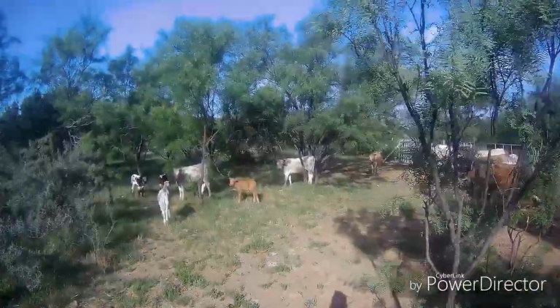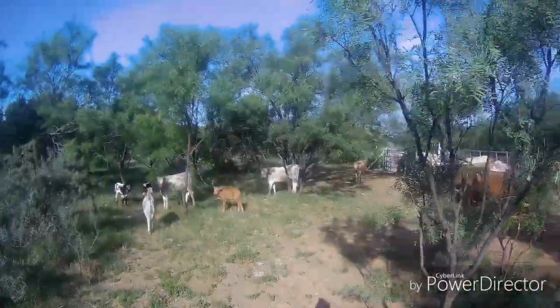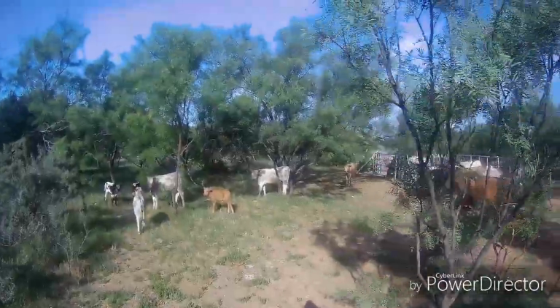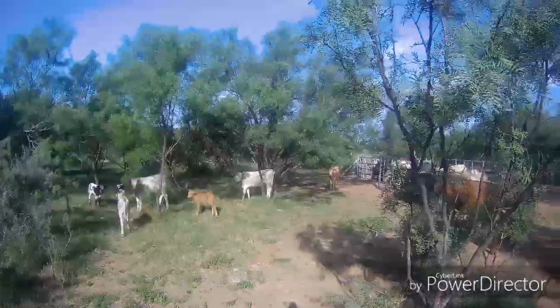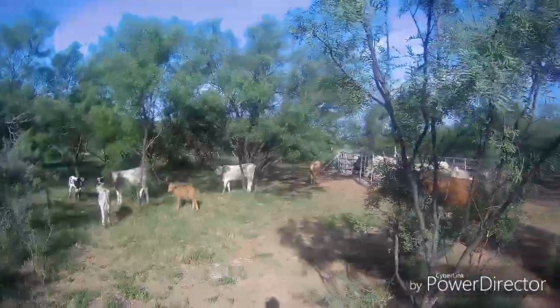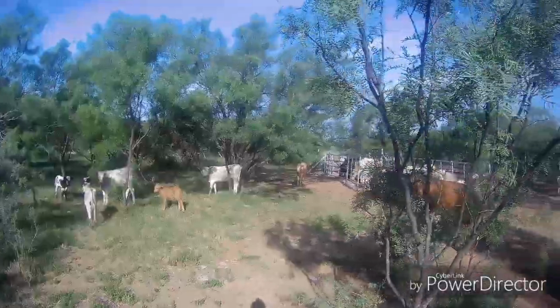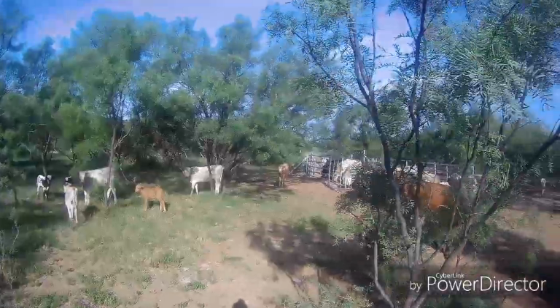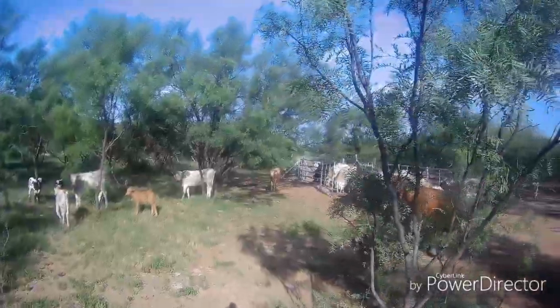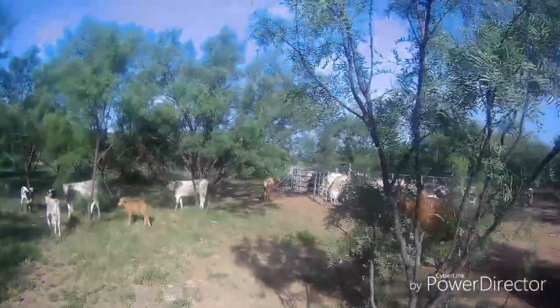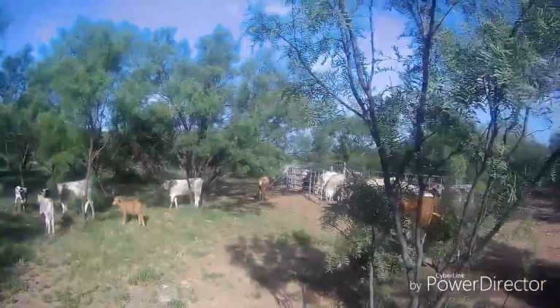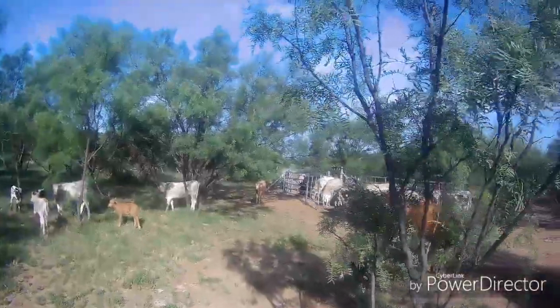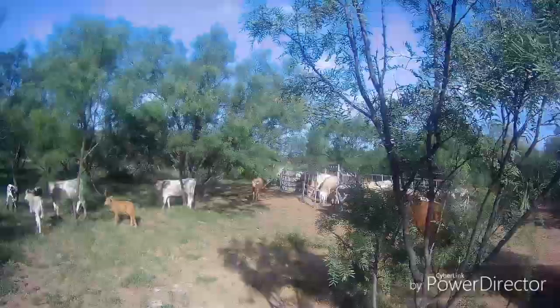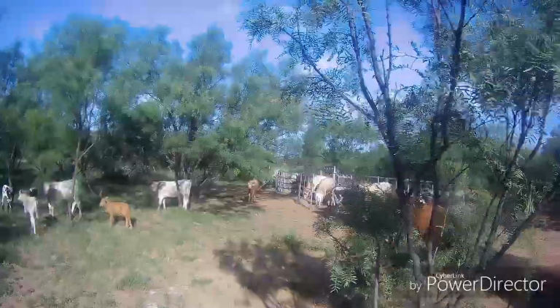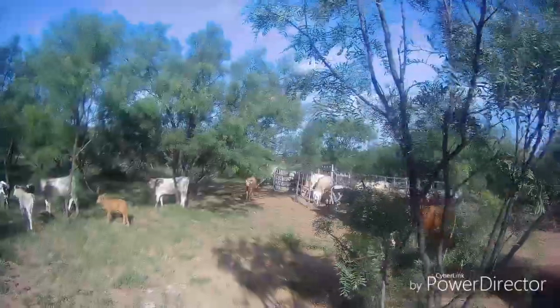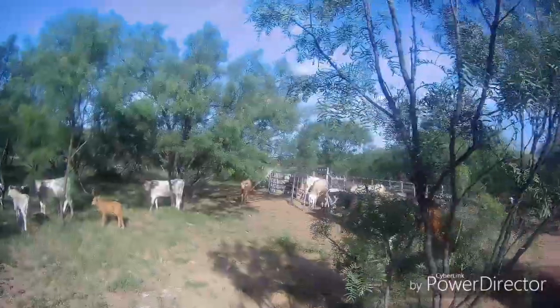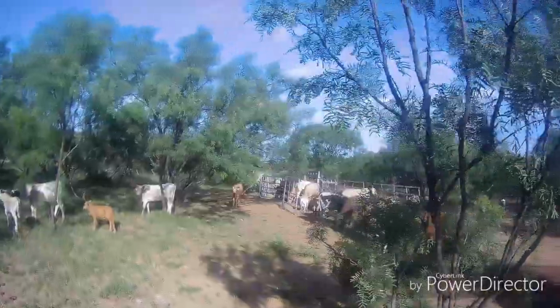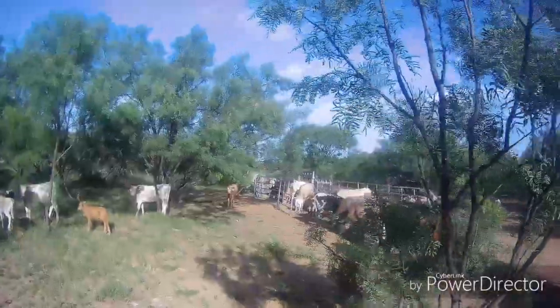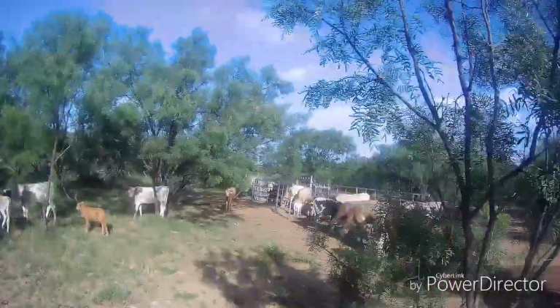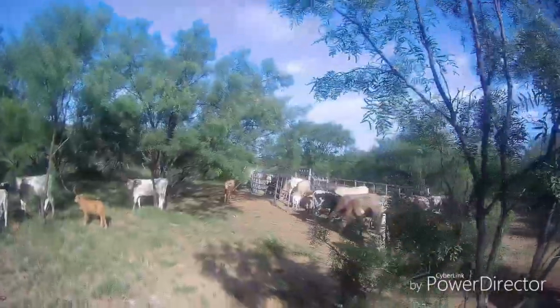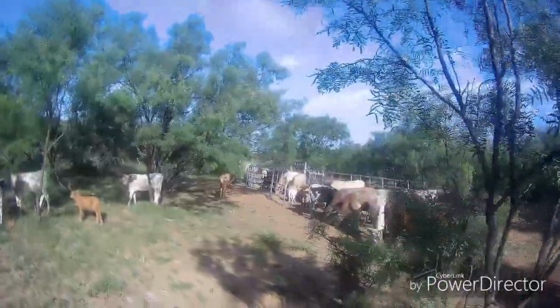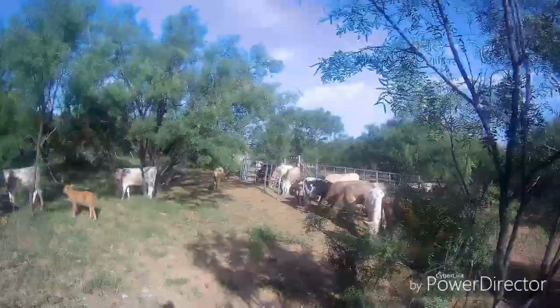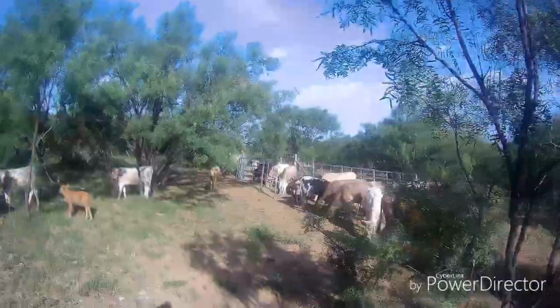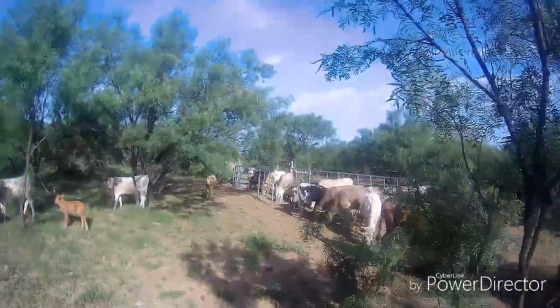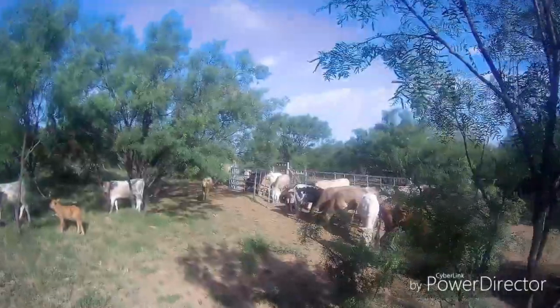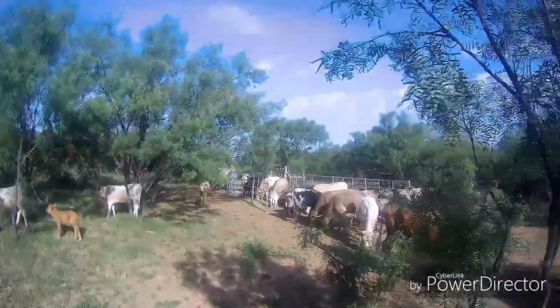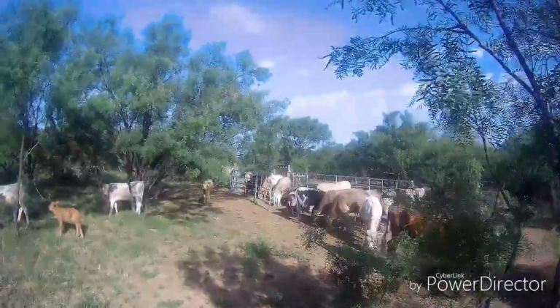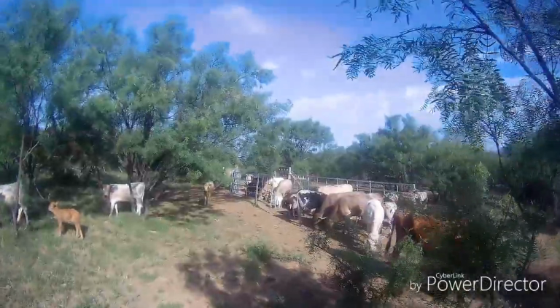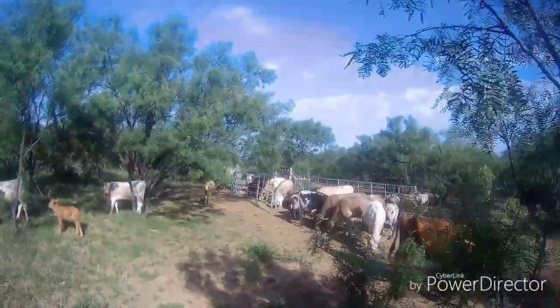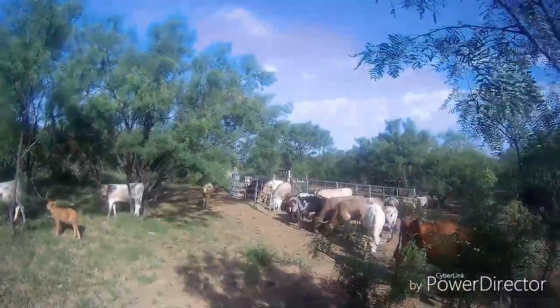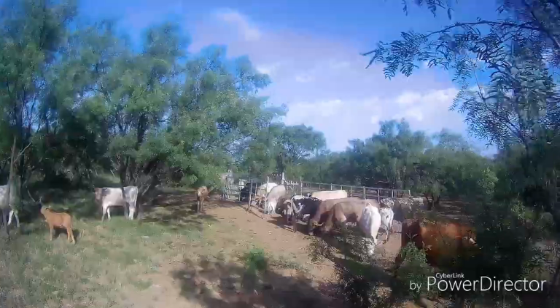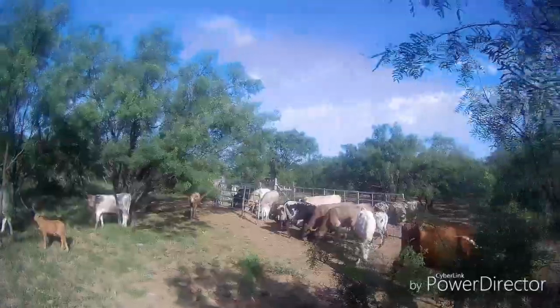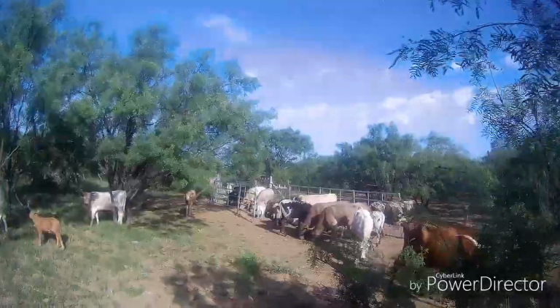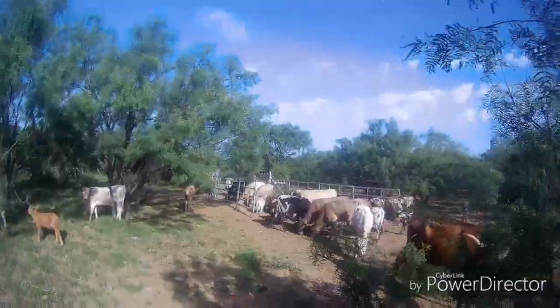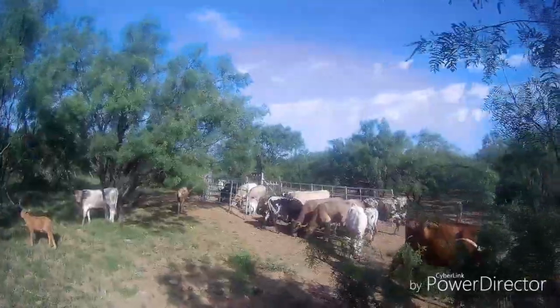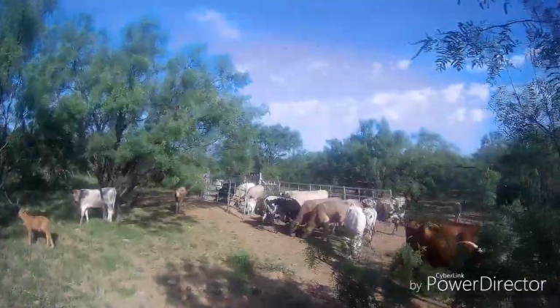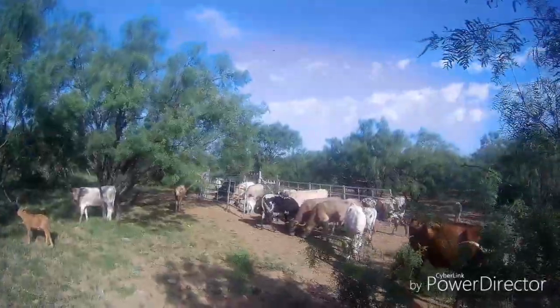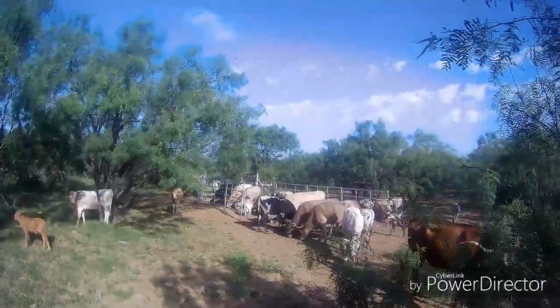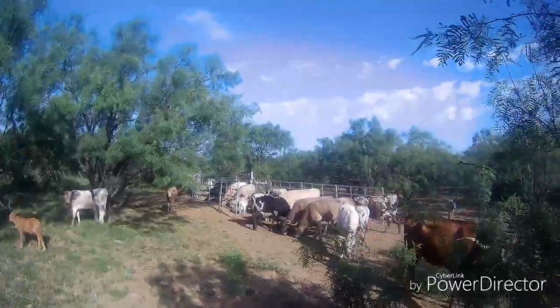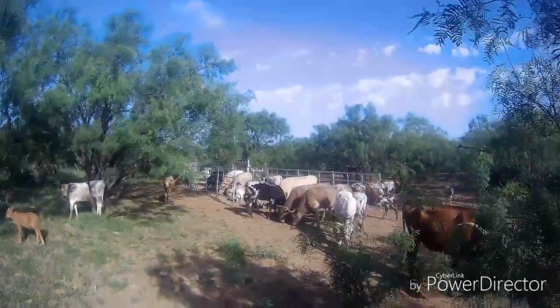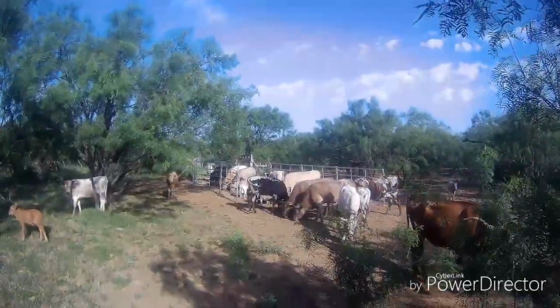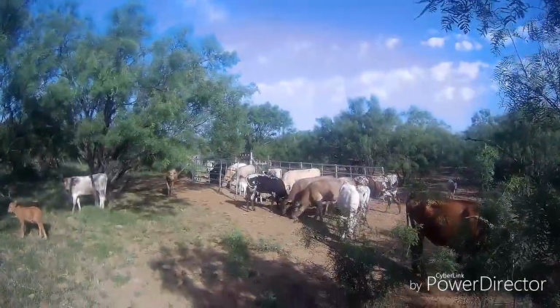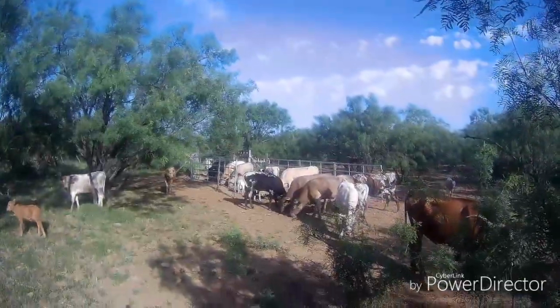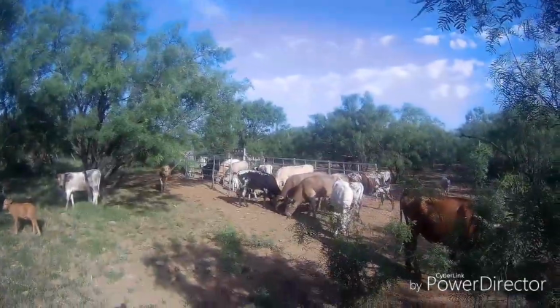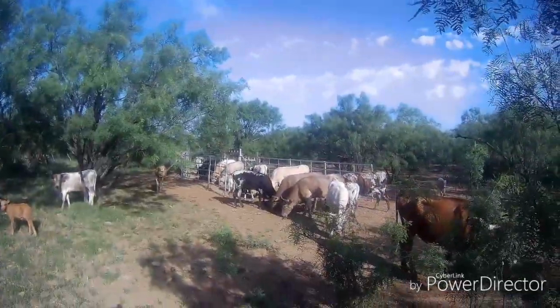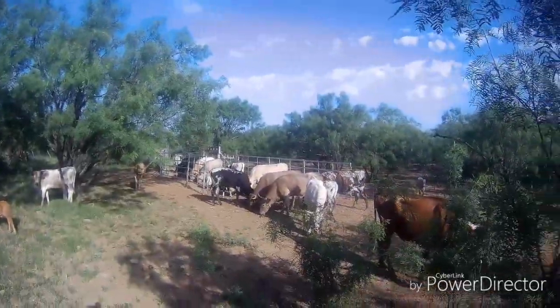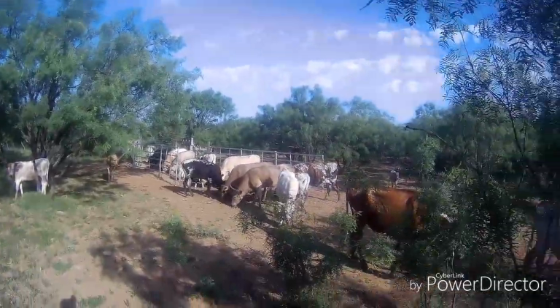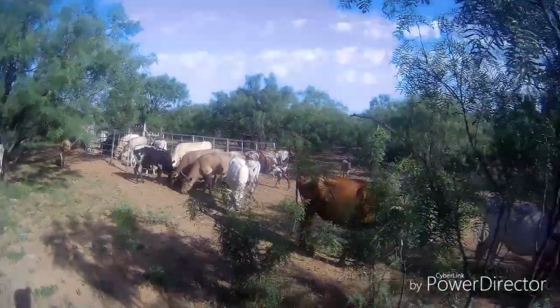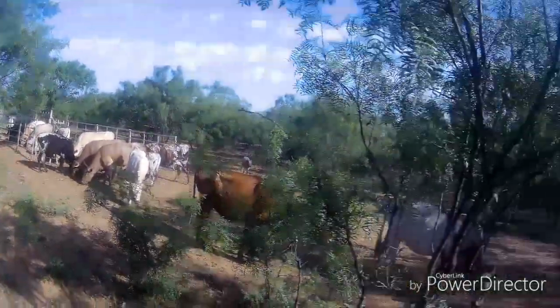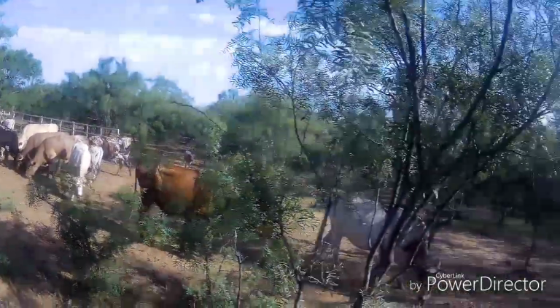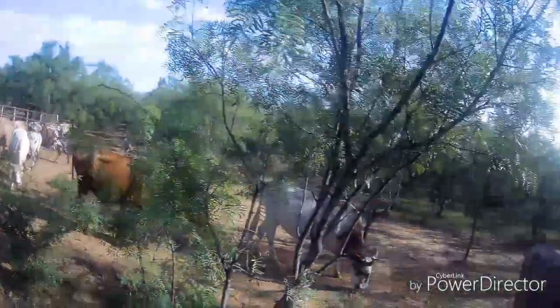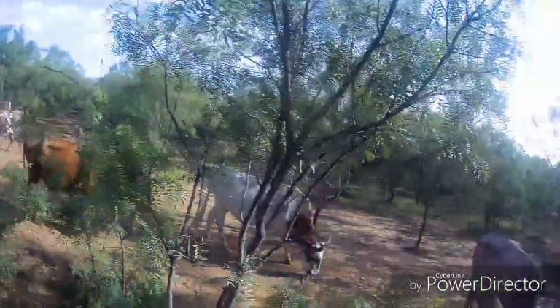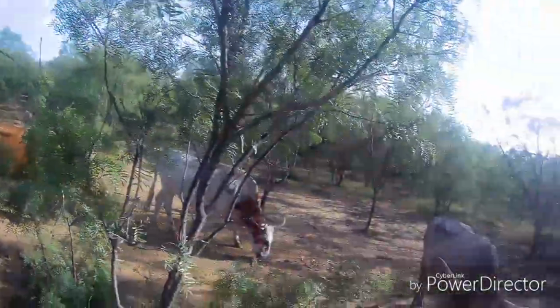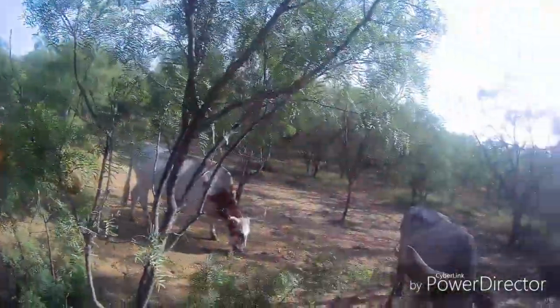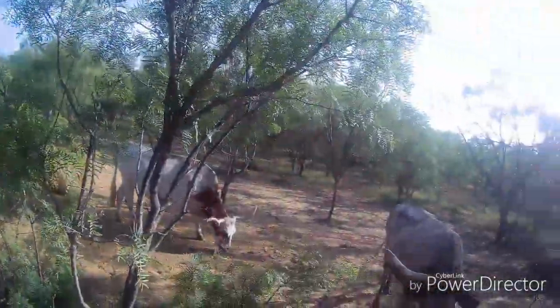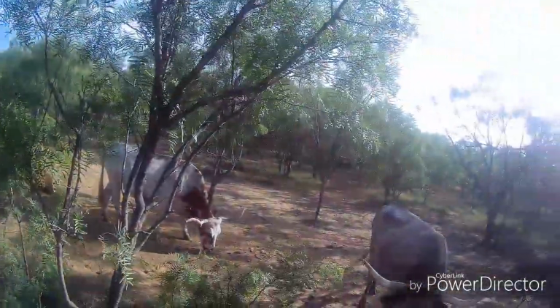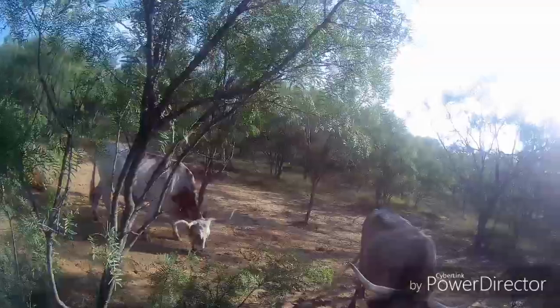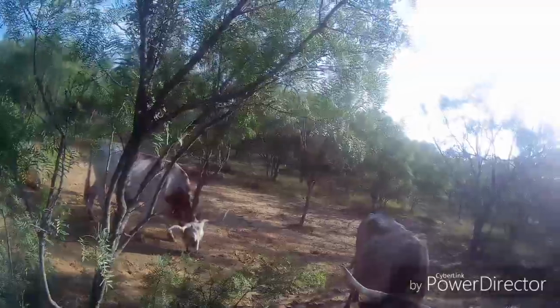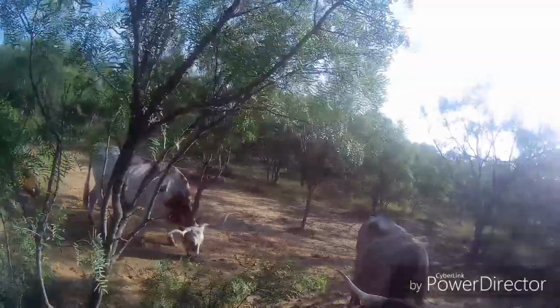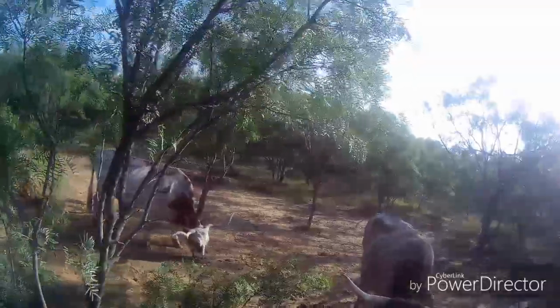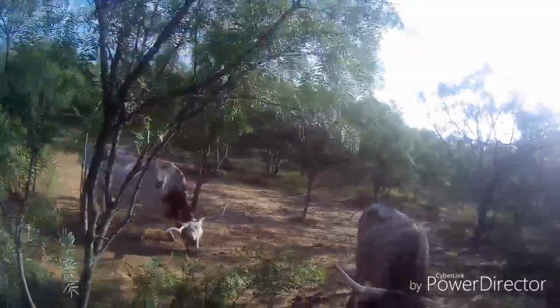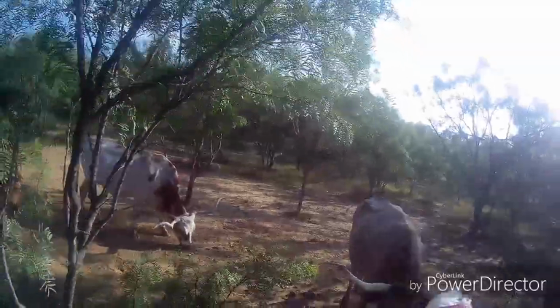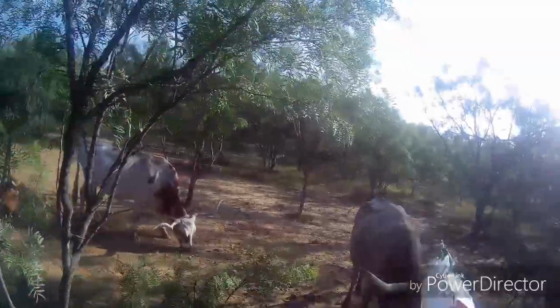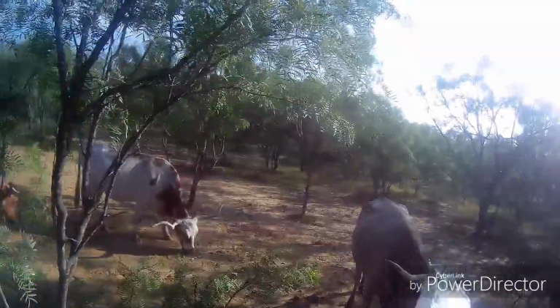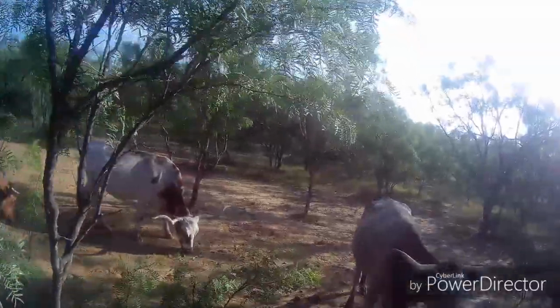Anyways, this was a morning out with the cattle, keeping an eye on them. I spent a little bit more time out there than I videoed, but I hope you guys enjoyed it and I hope you learned something.